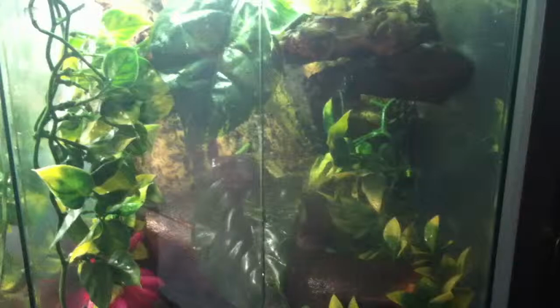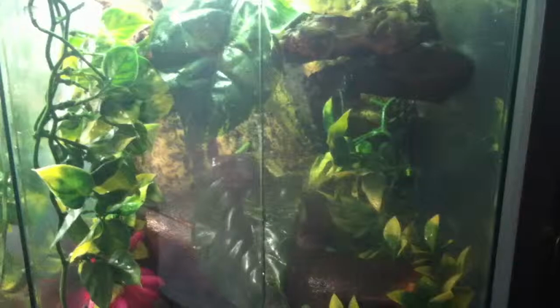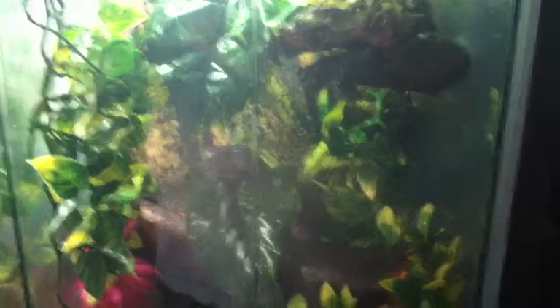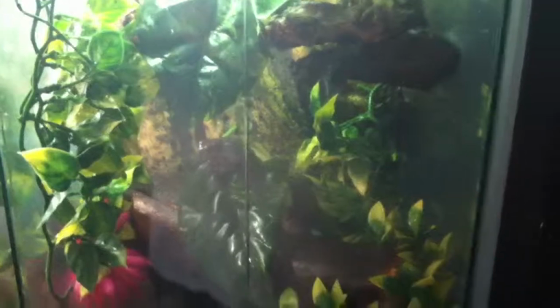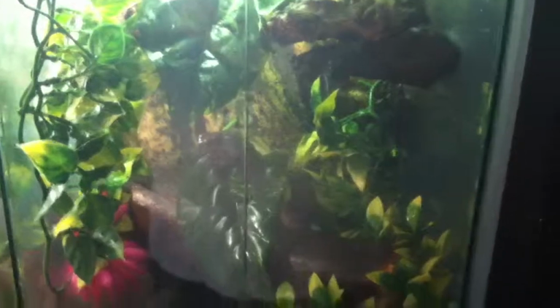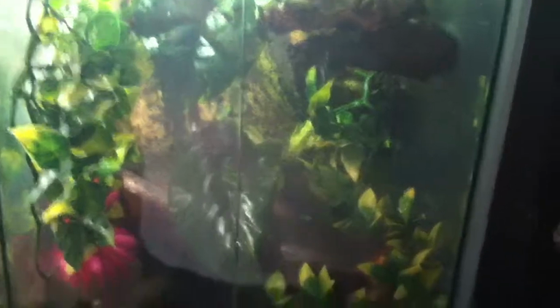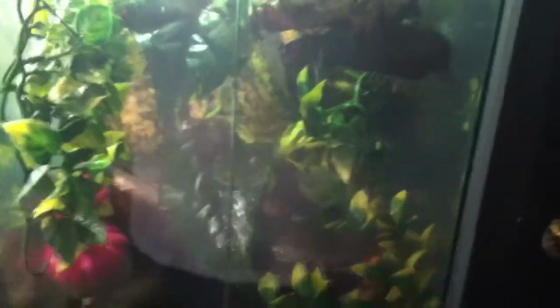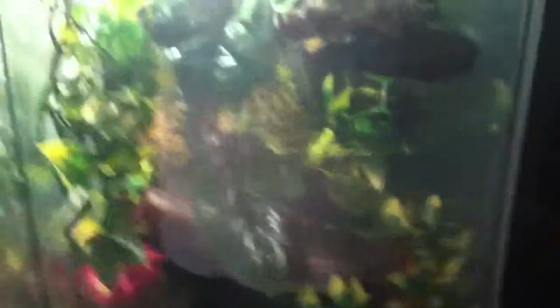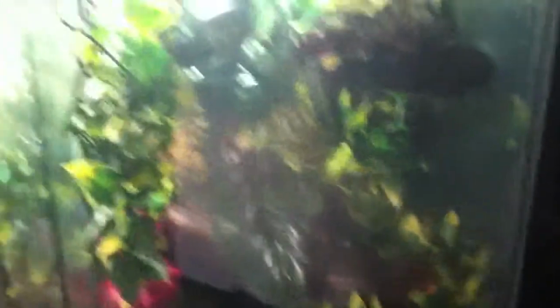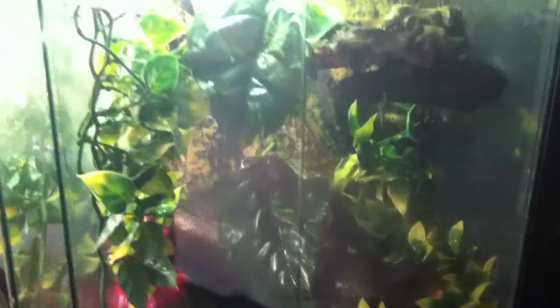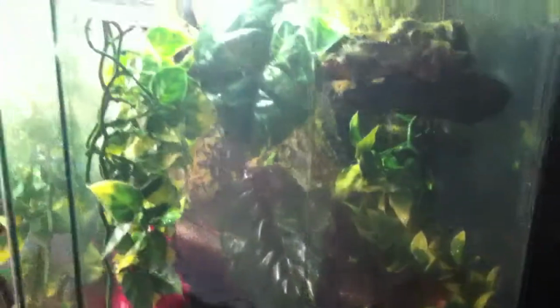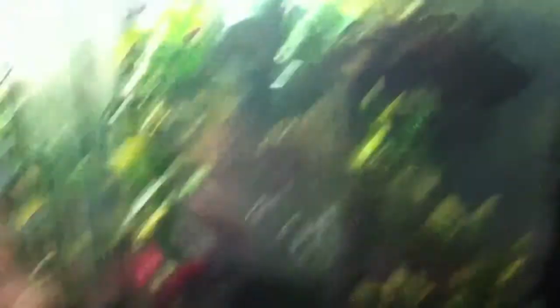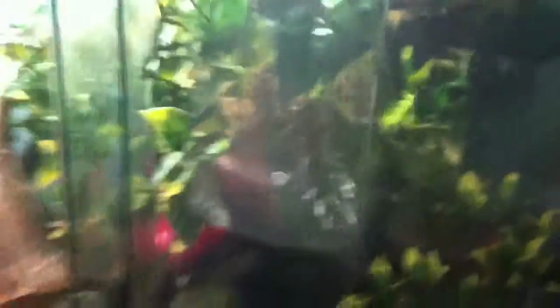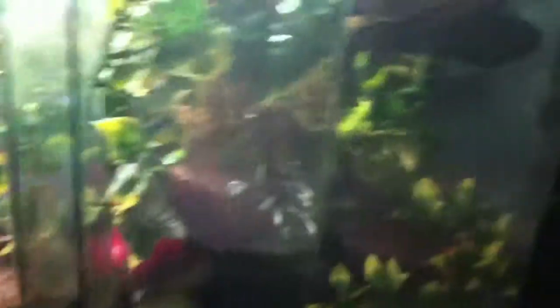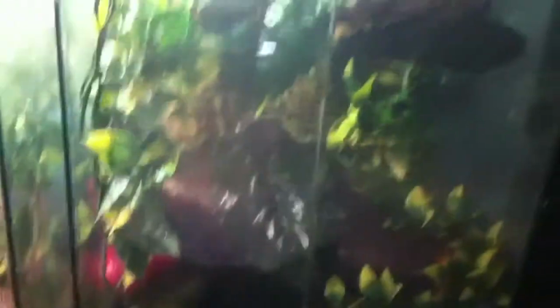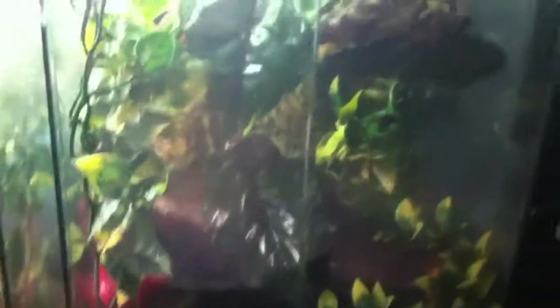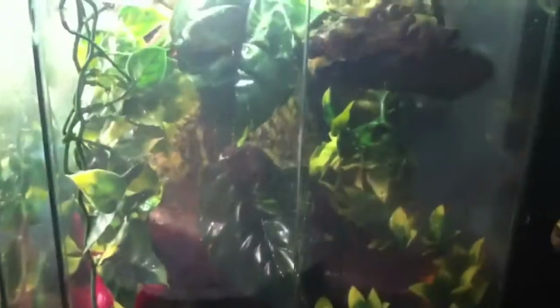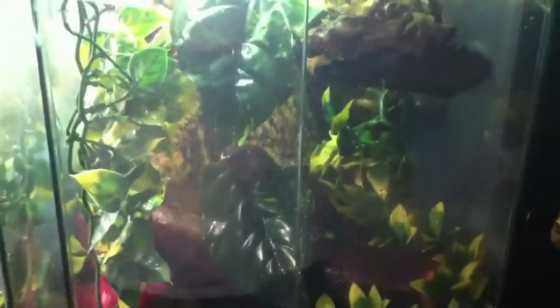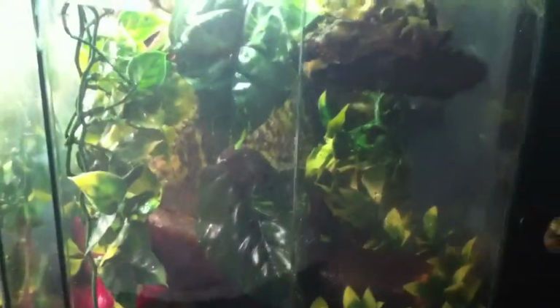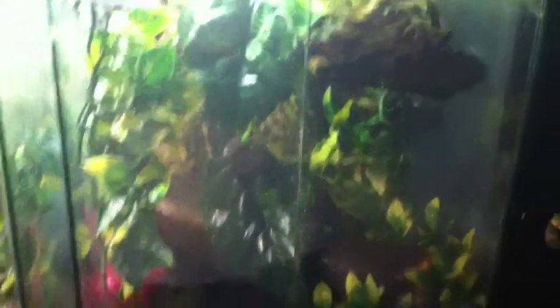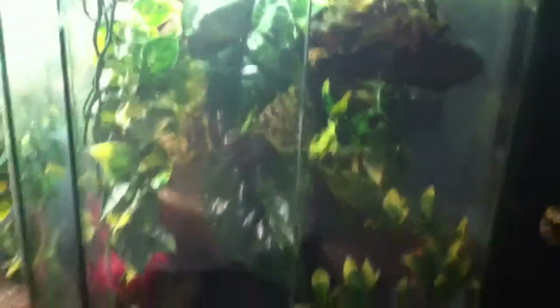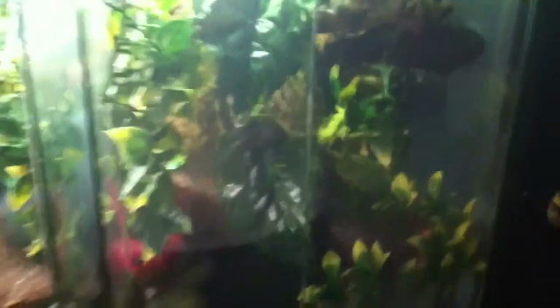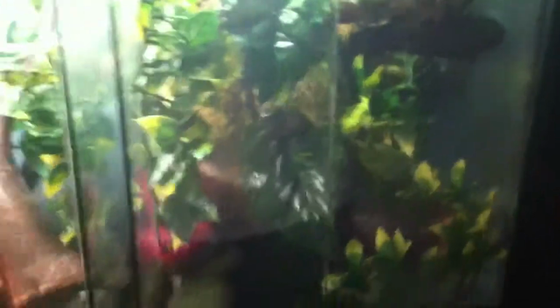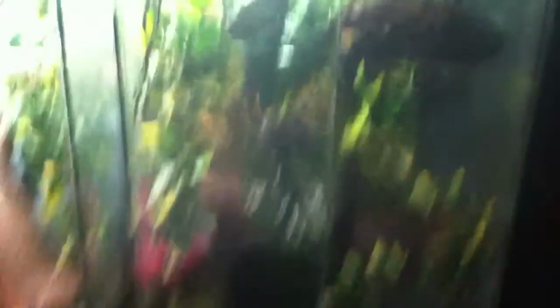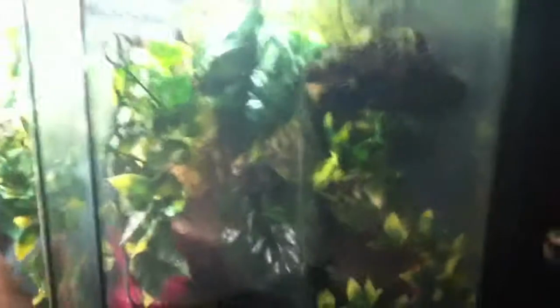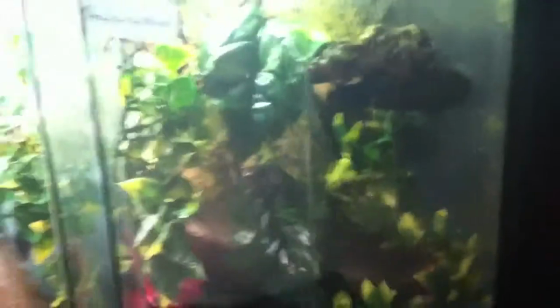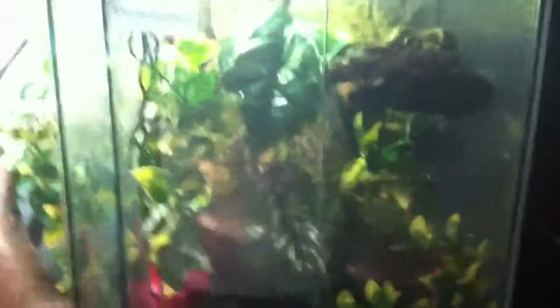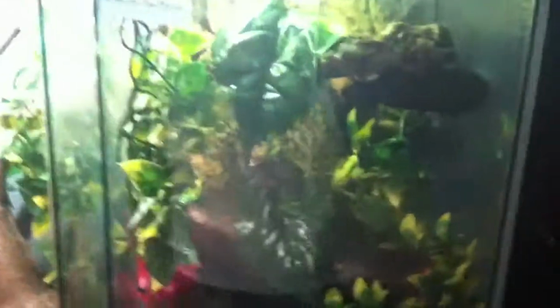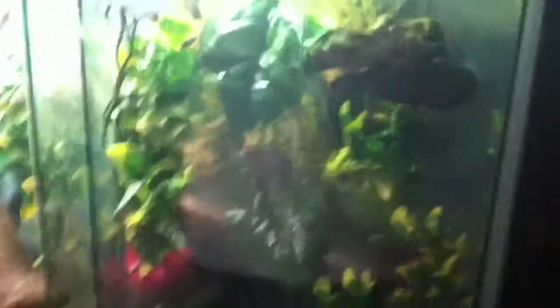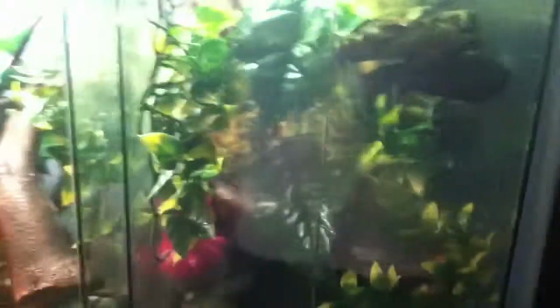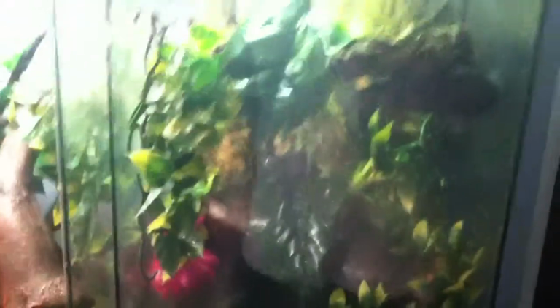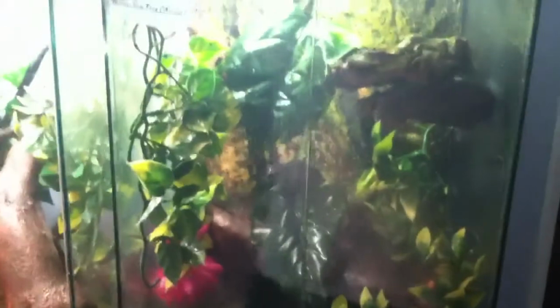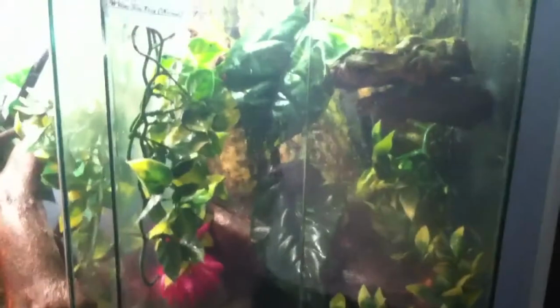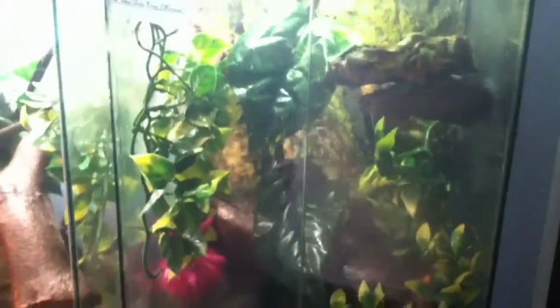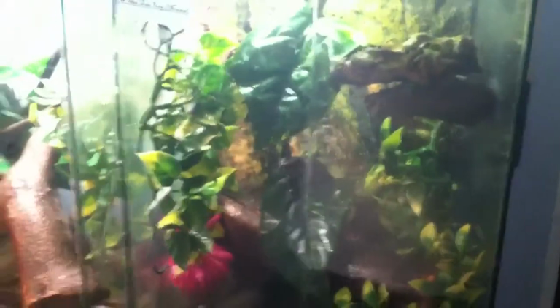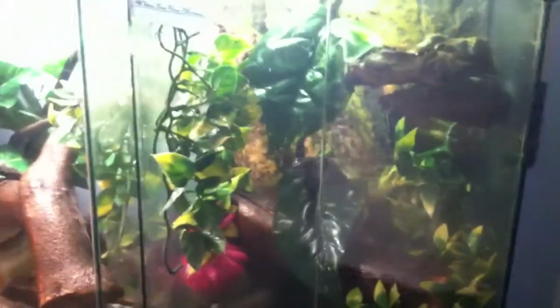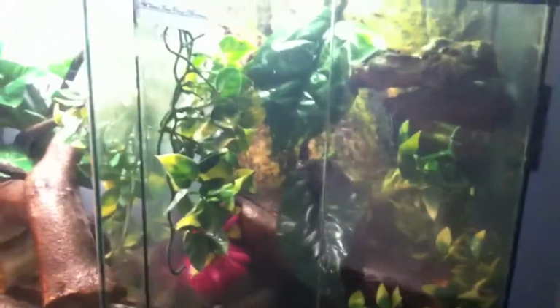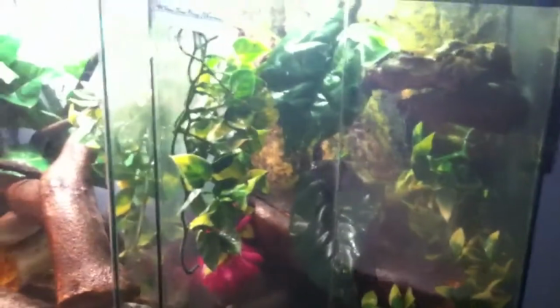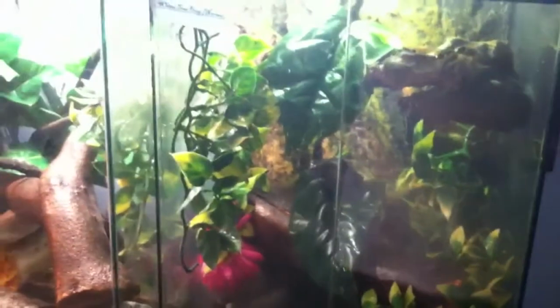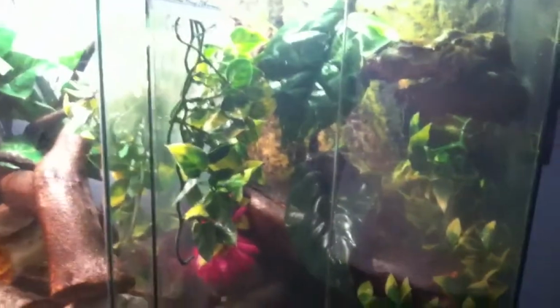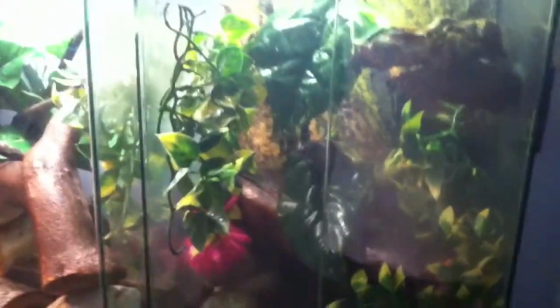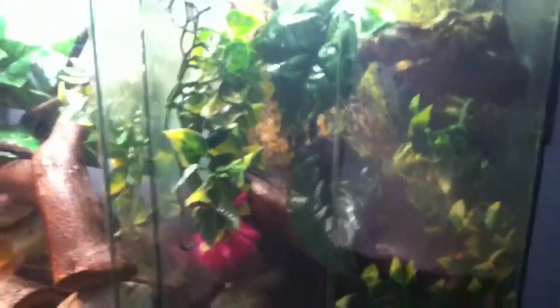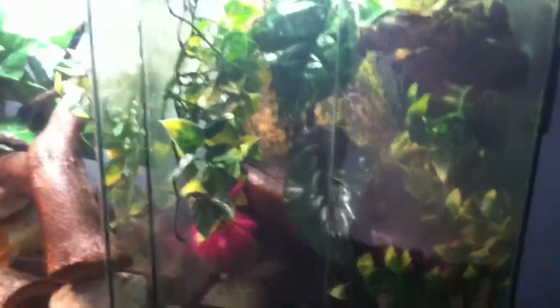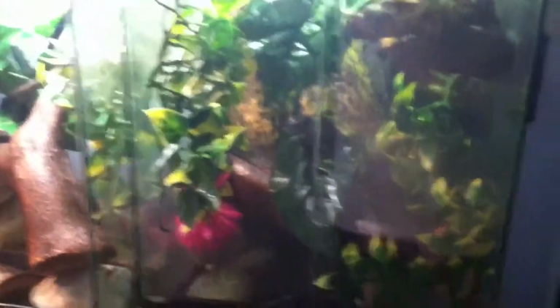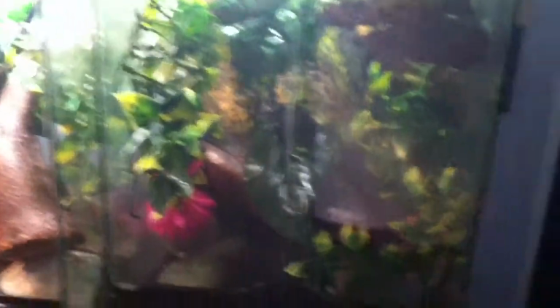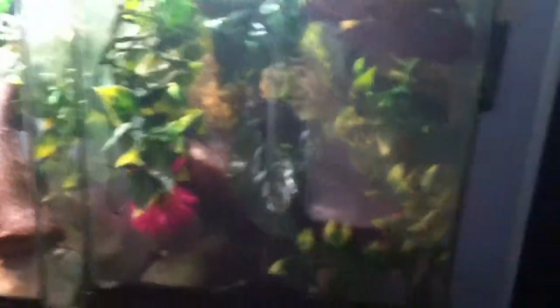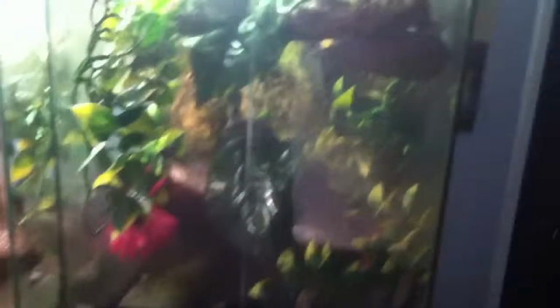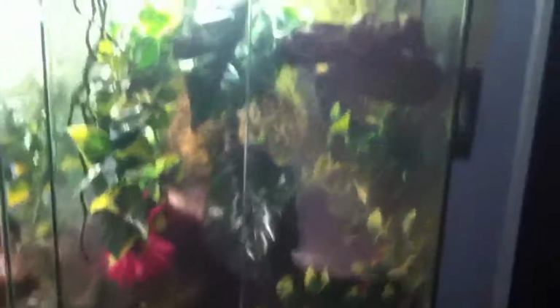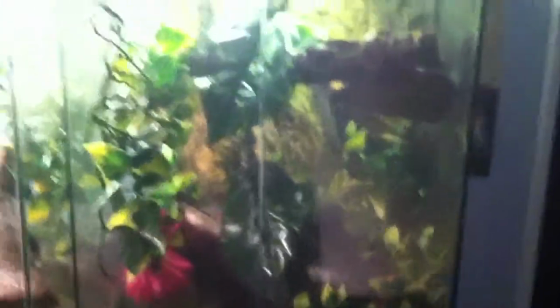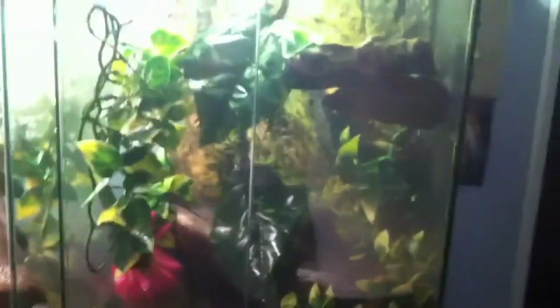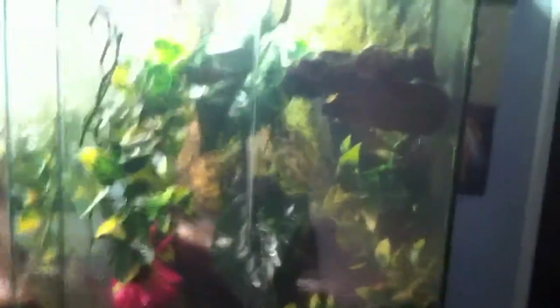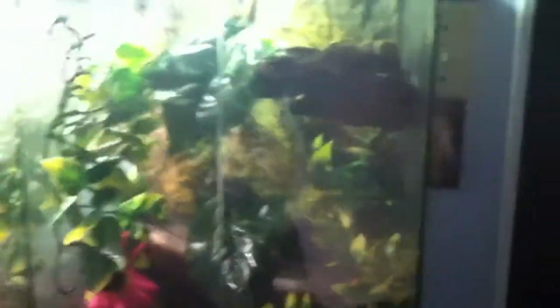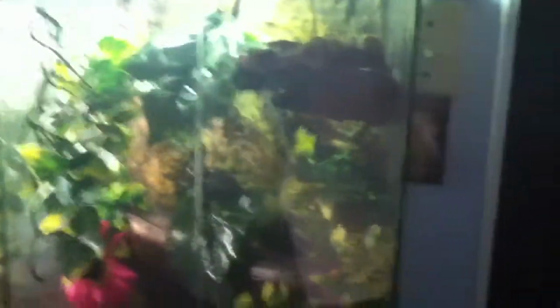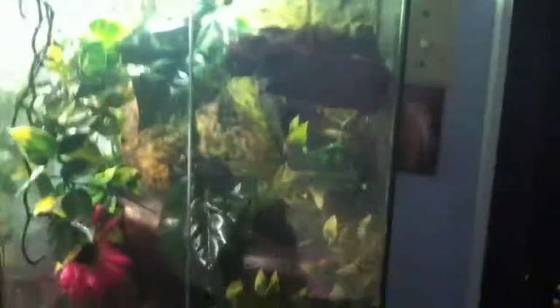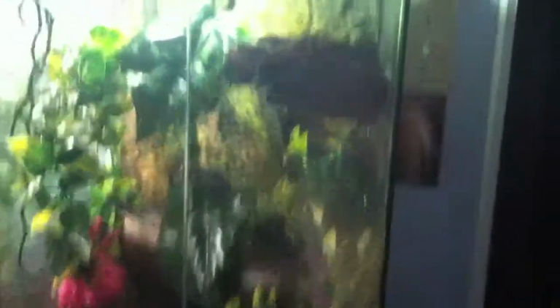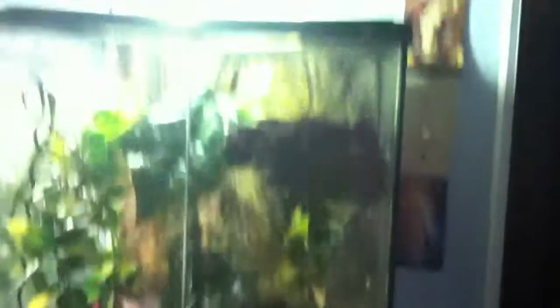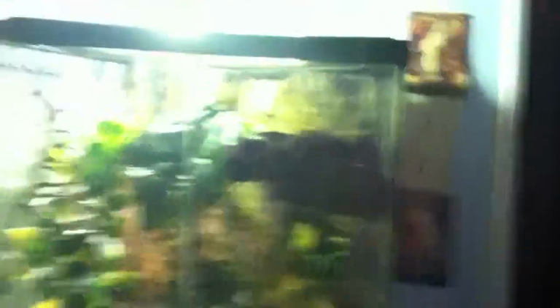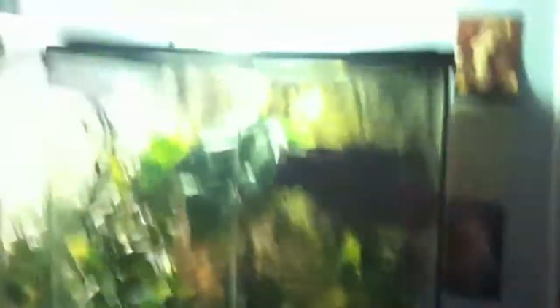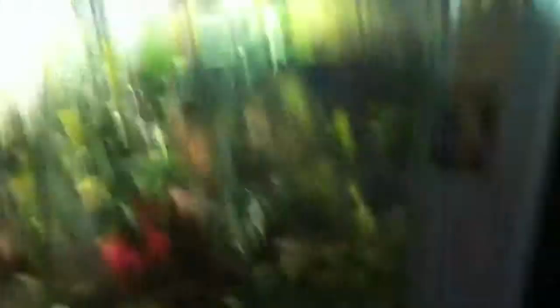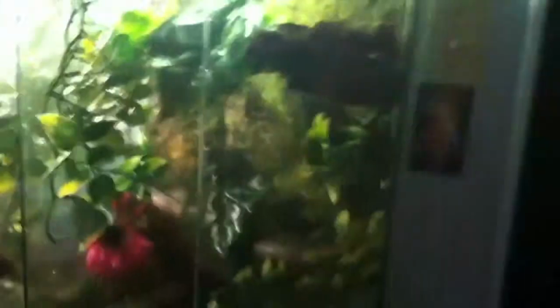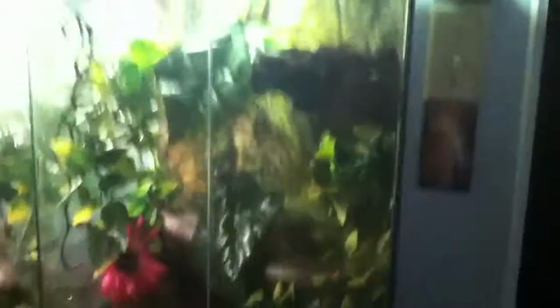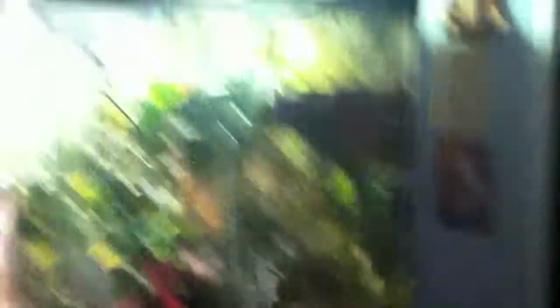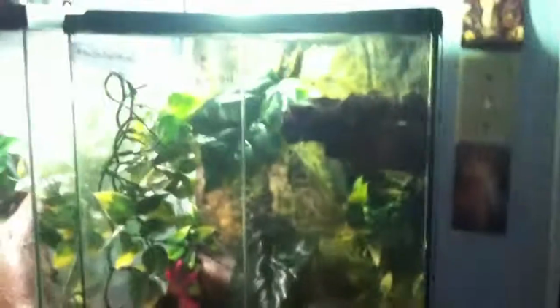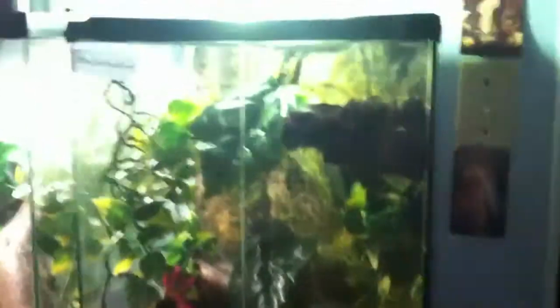Hello guys, Brett's Reptiles and Amphibians here, coming at you with another amphibian video.